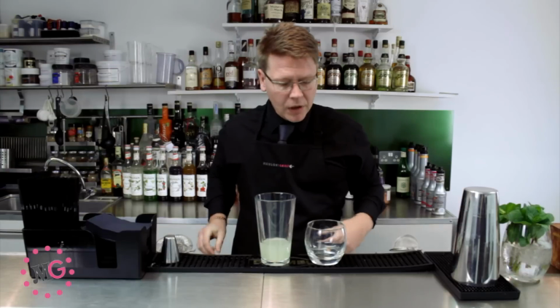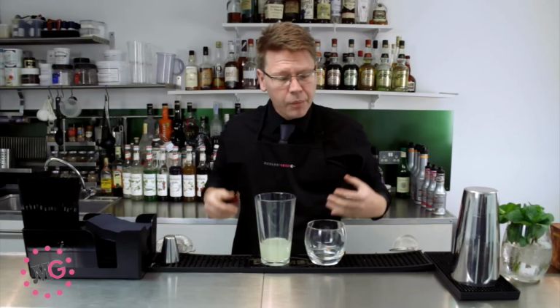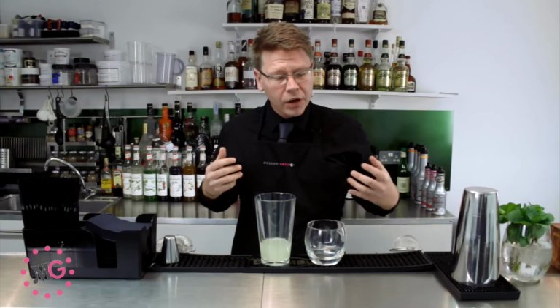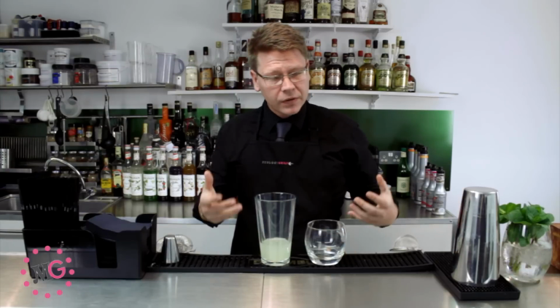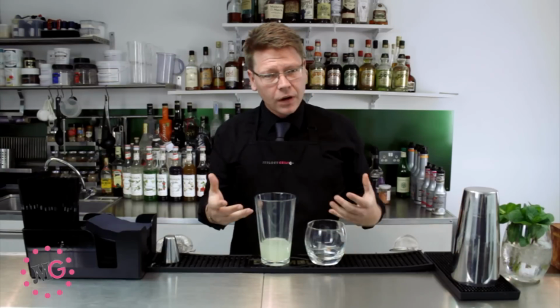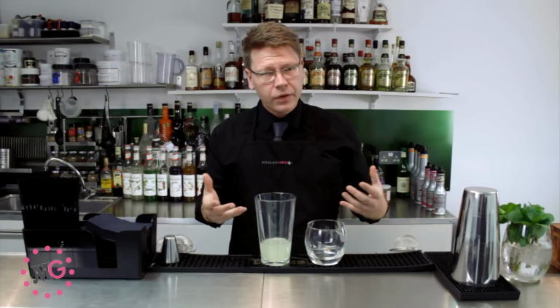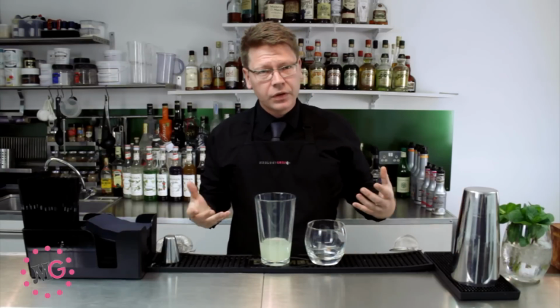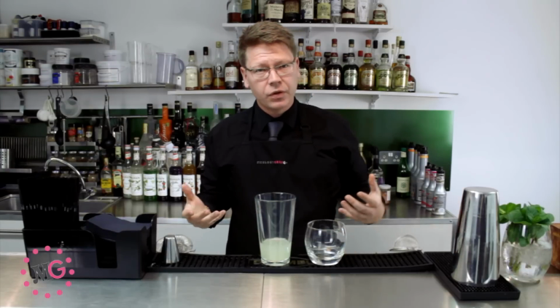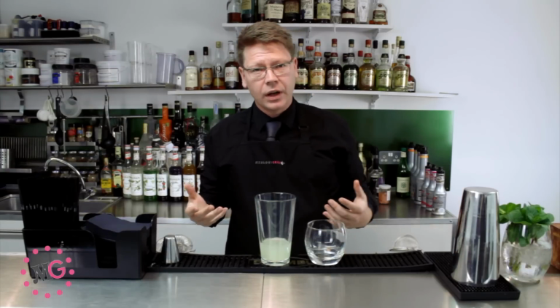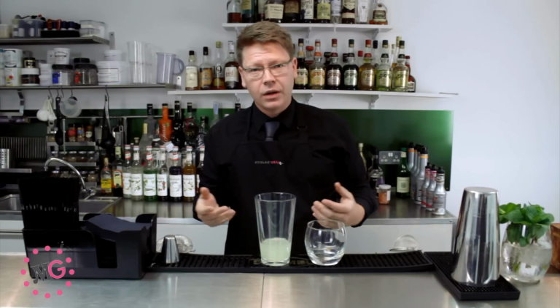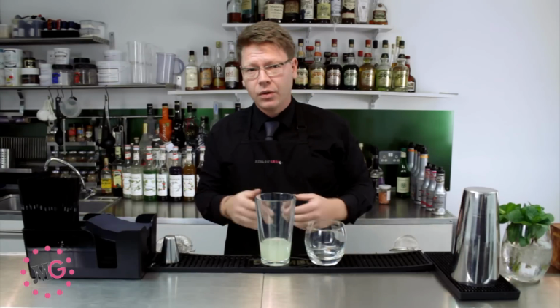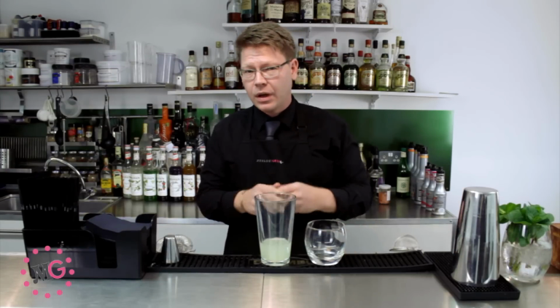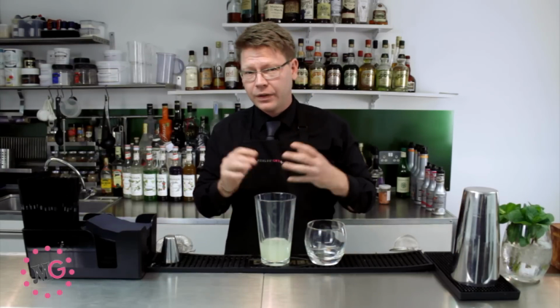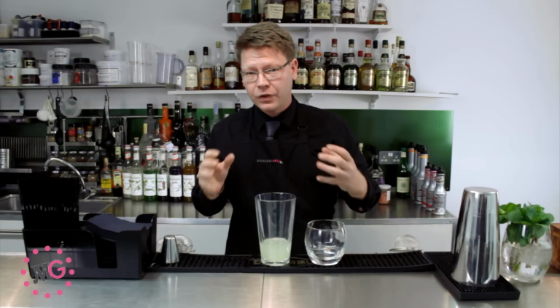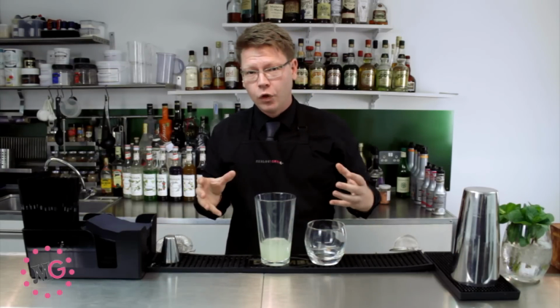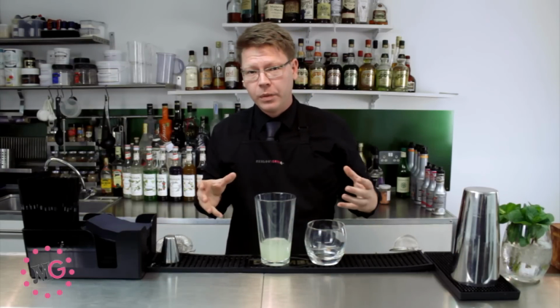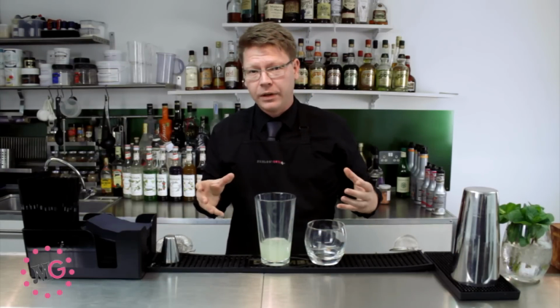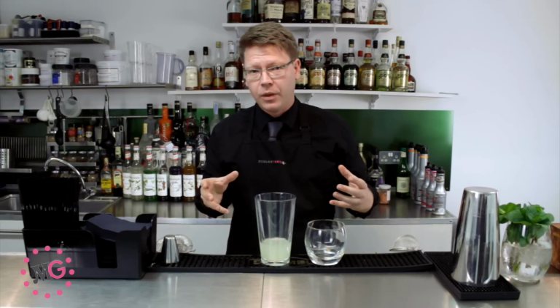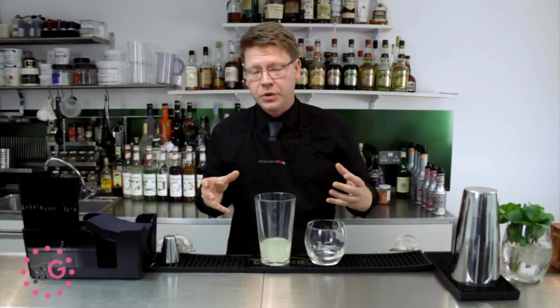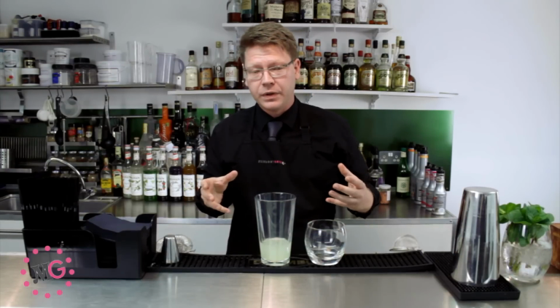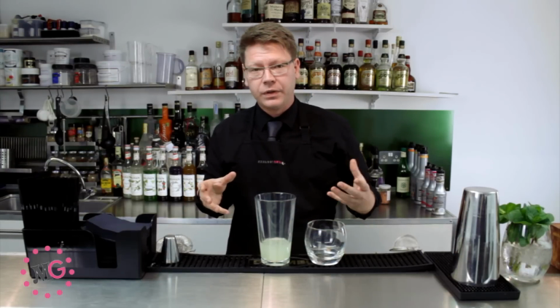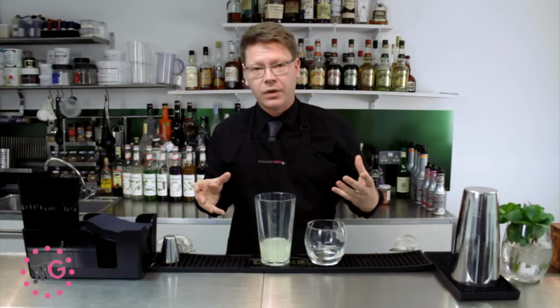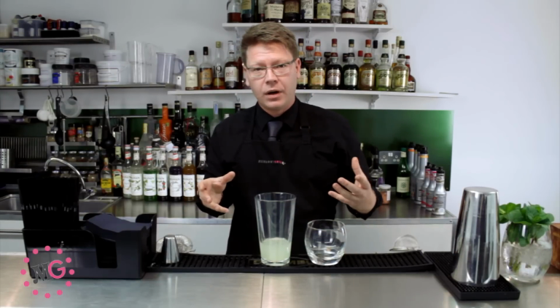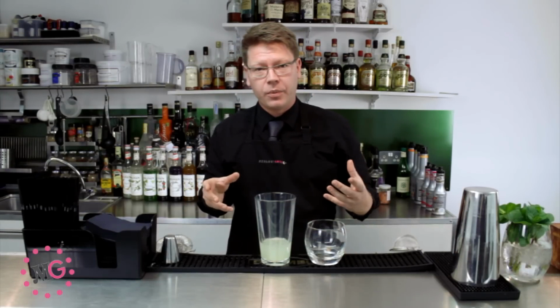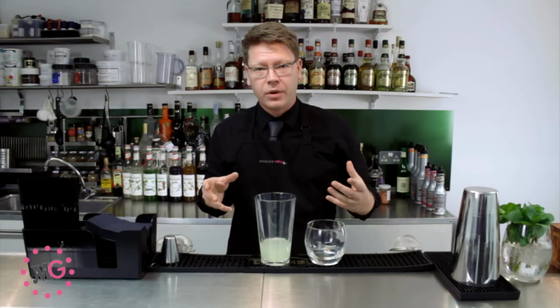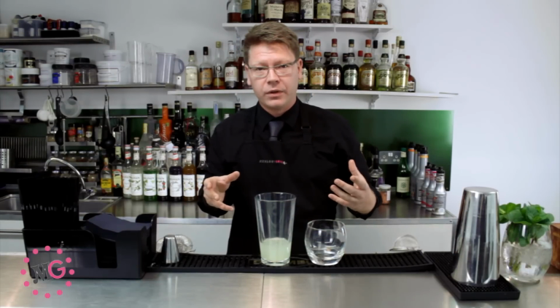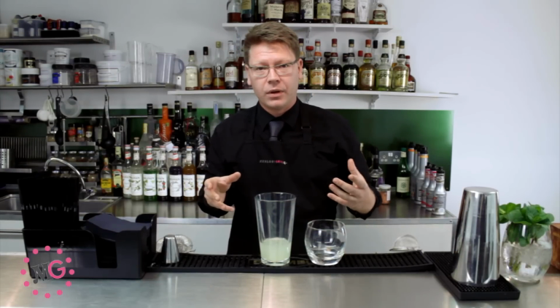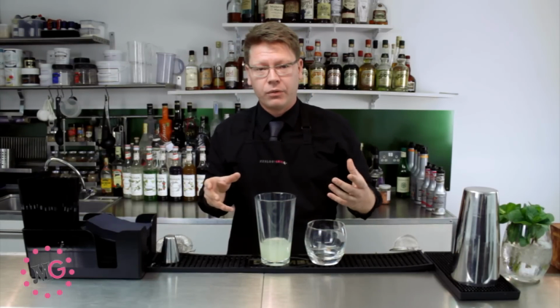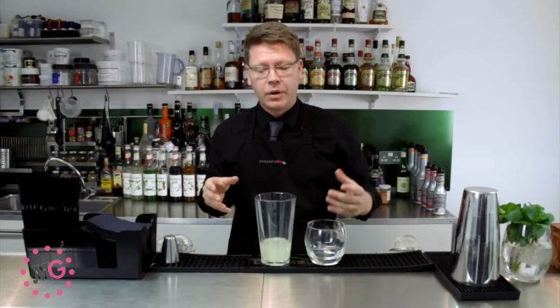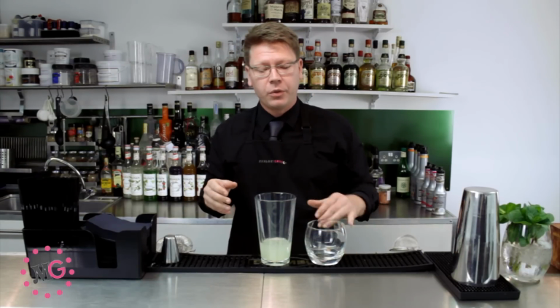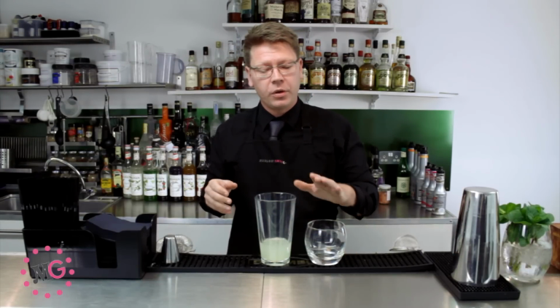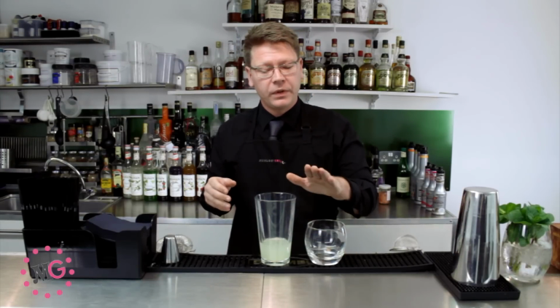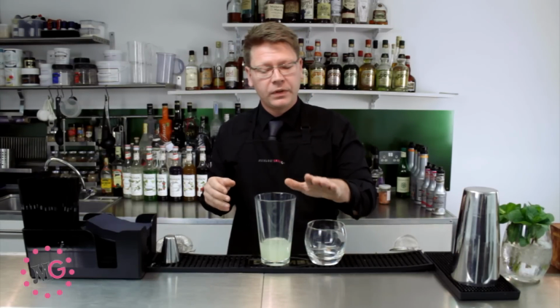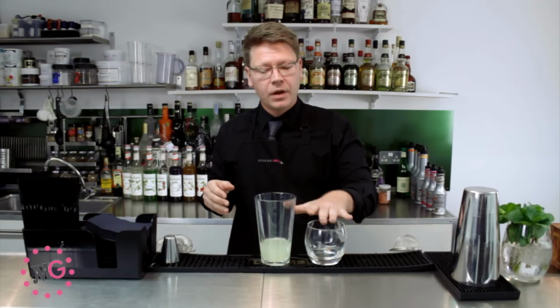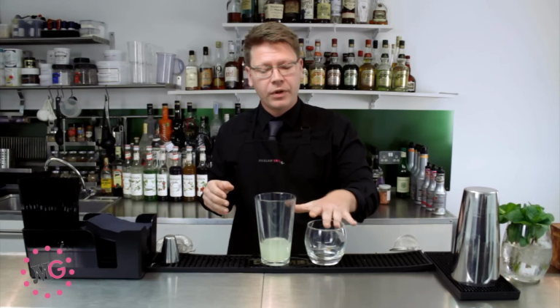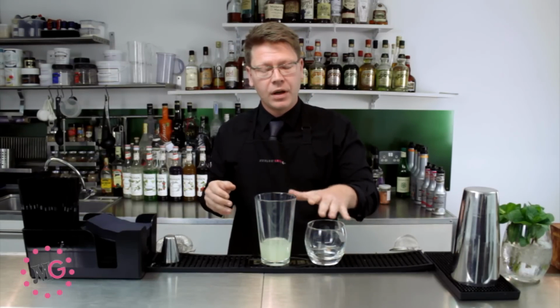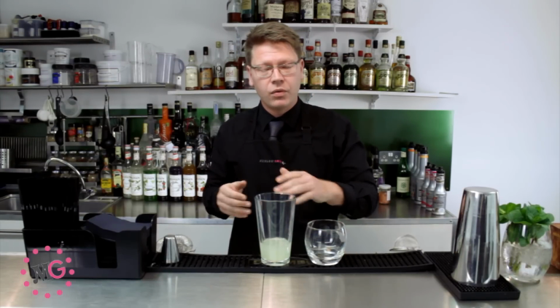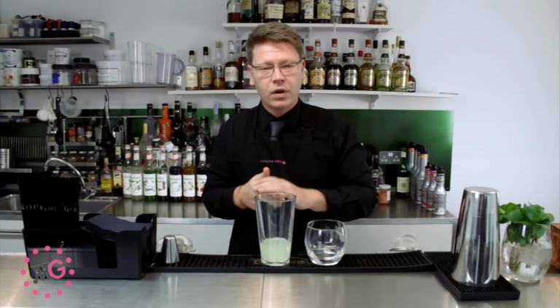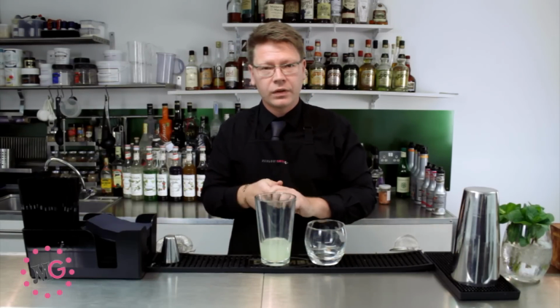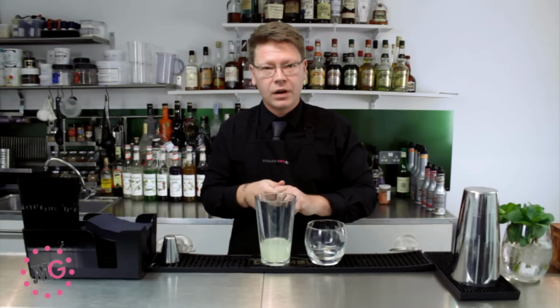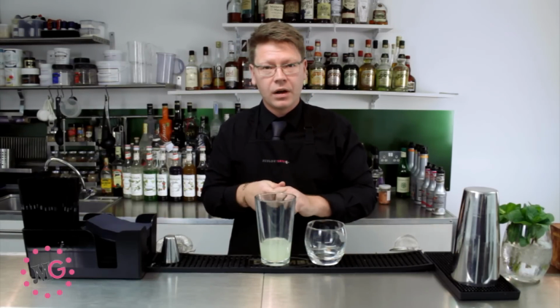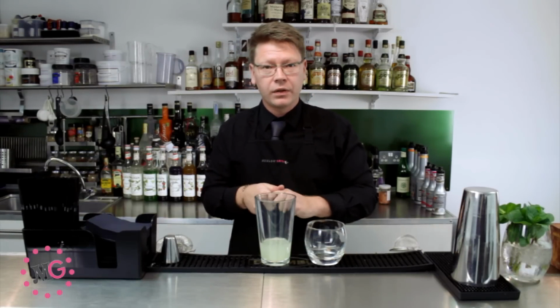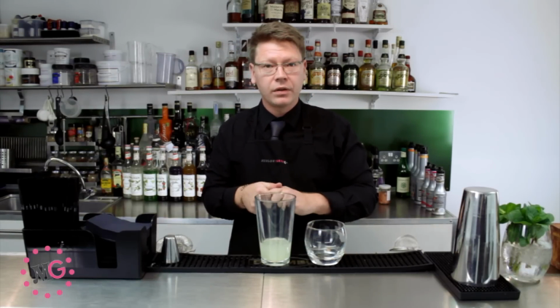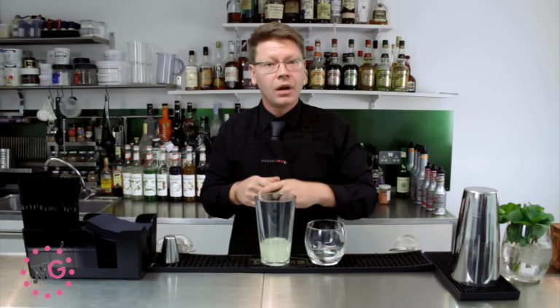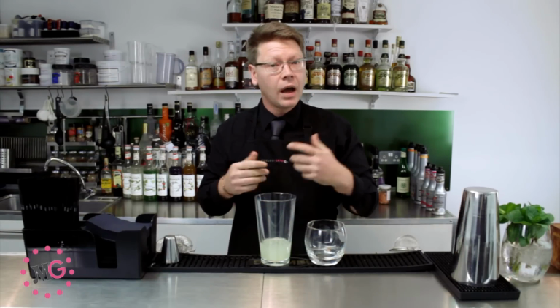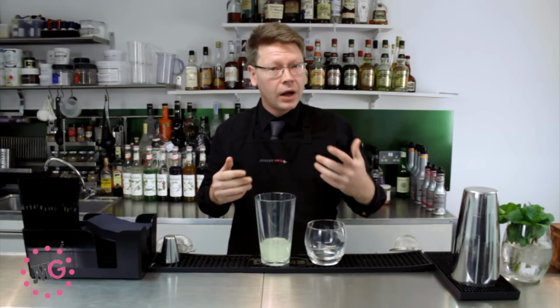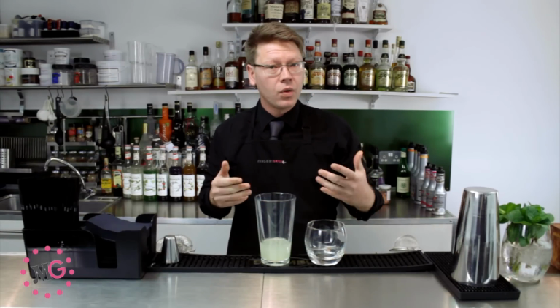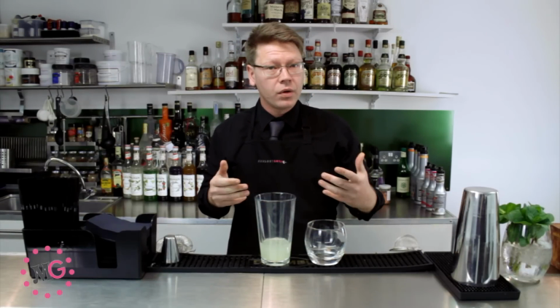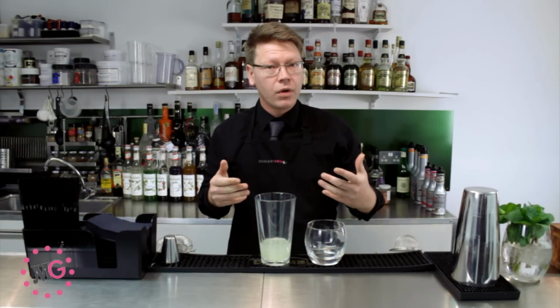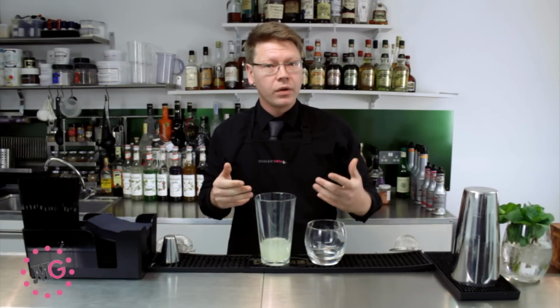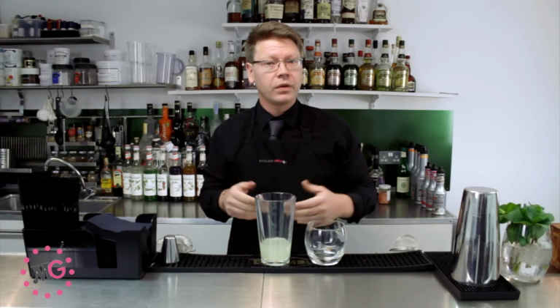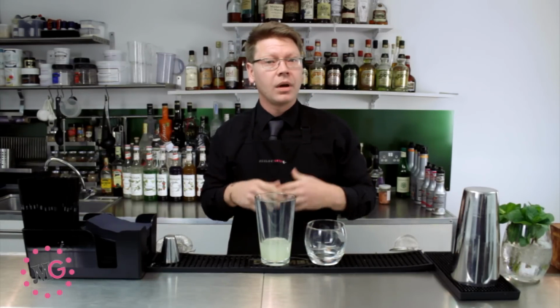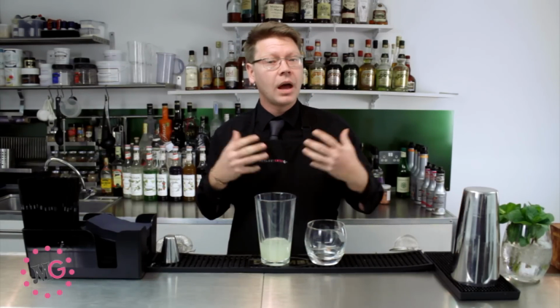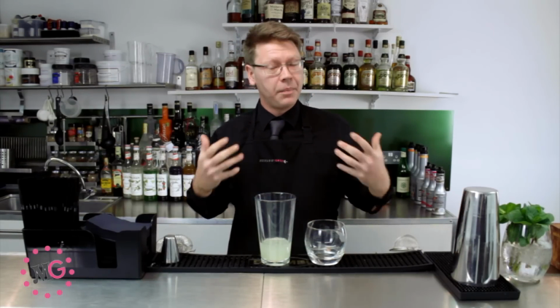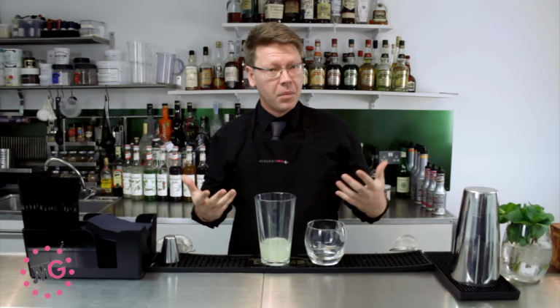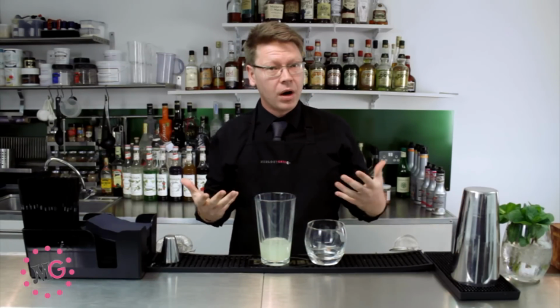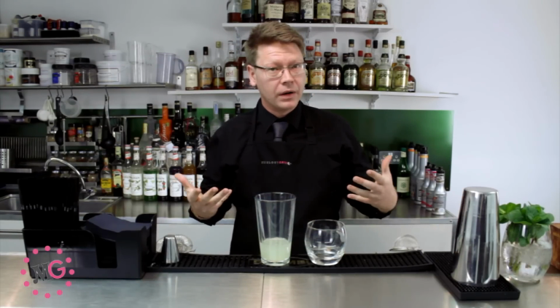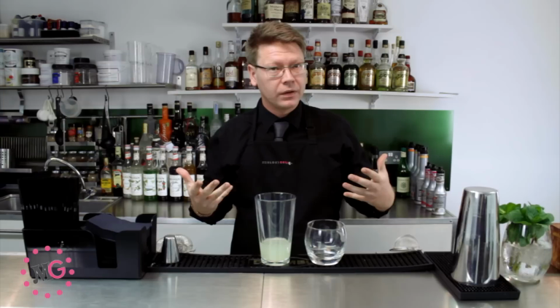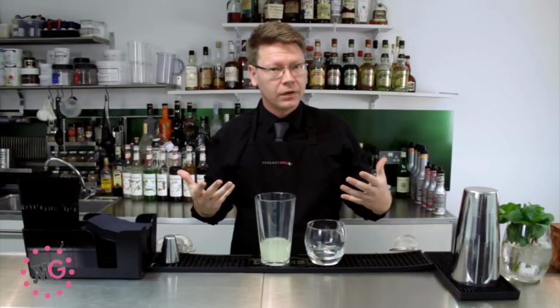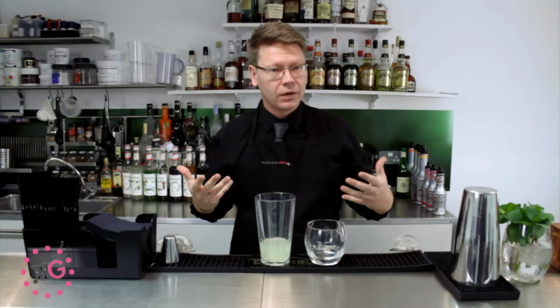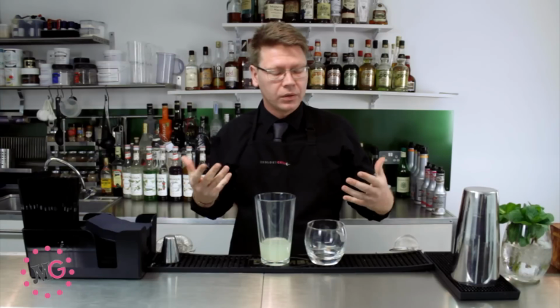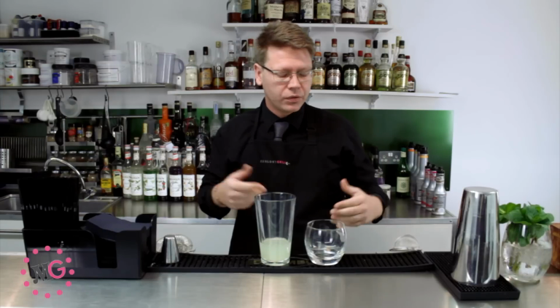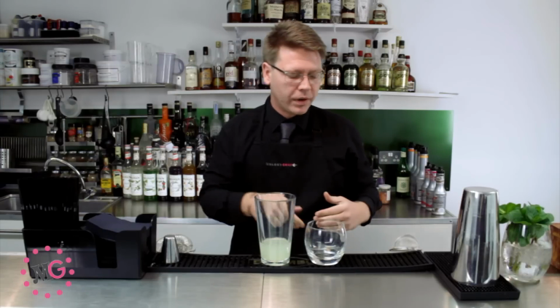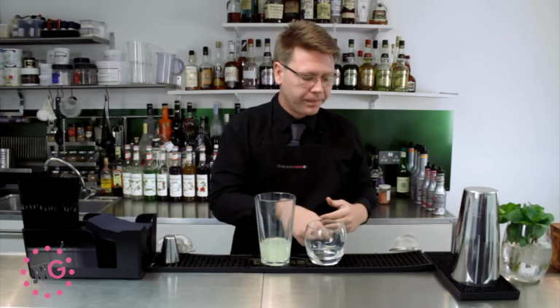We're going to serve this drink, not as it's normally done, which is straight up with a salt rim. We're going to be serving it in a rocks glass, on the rocks, and minus the salt rim.